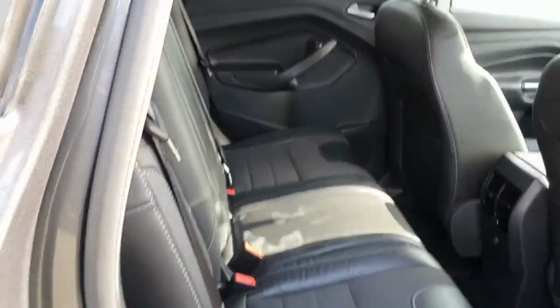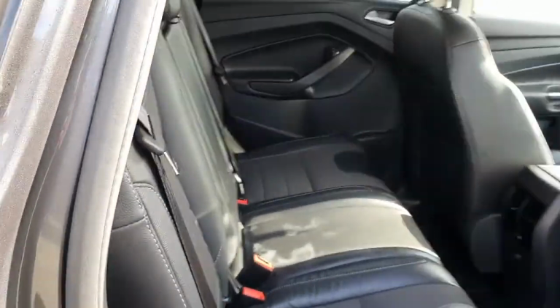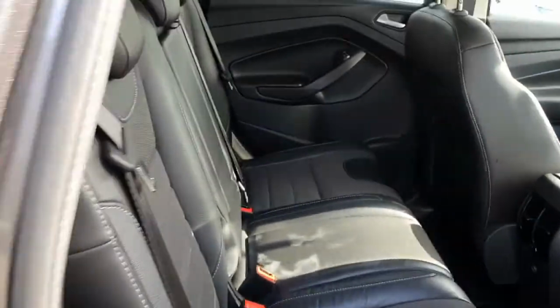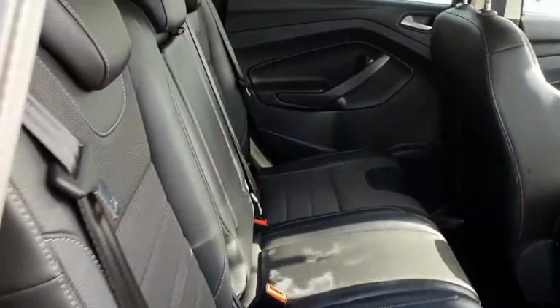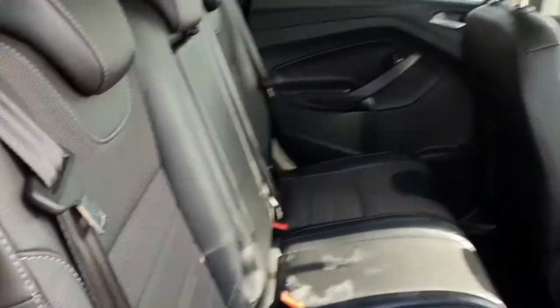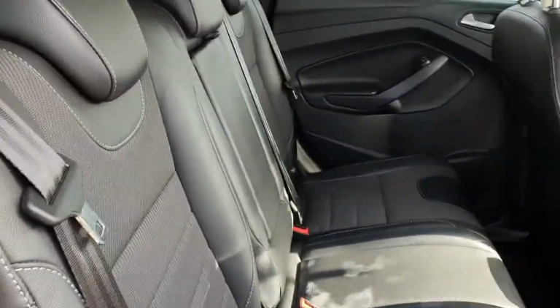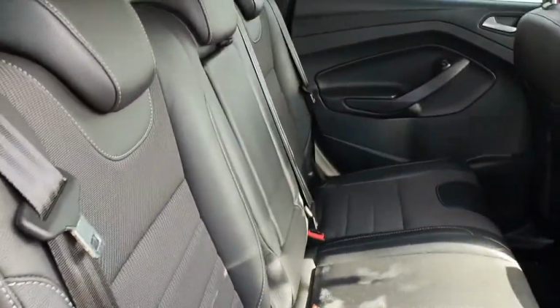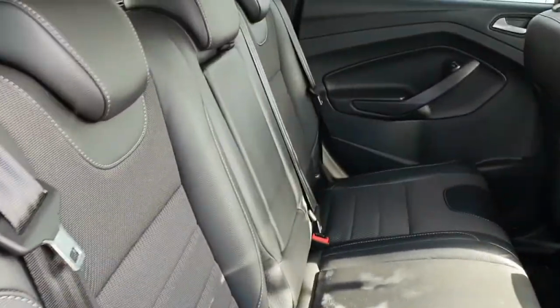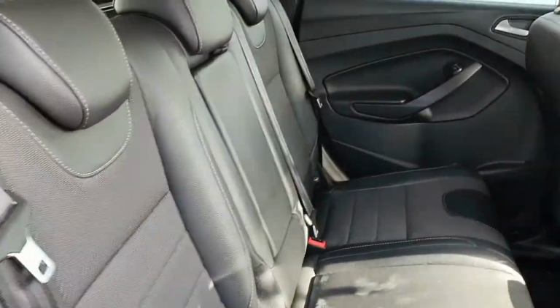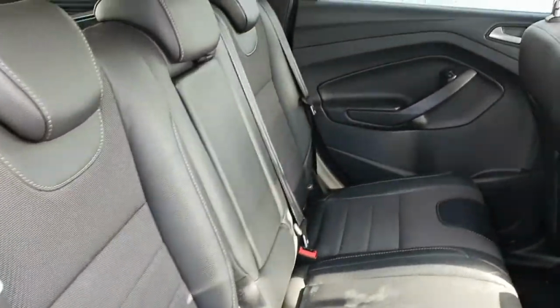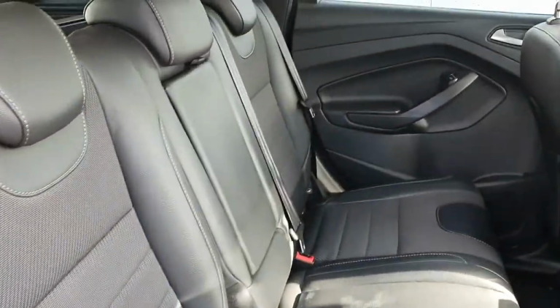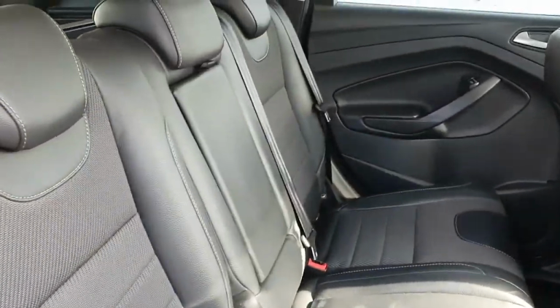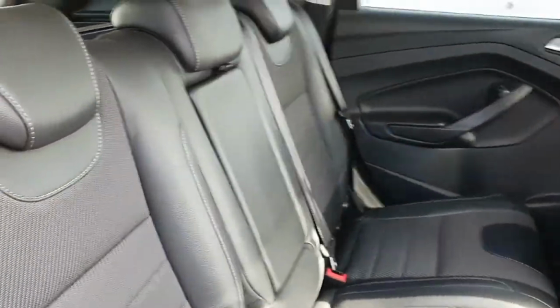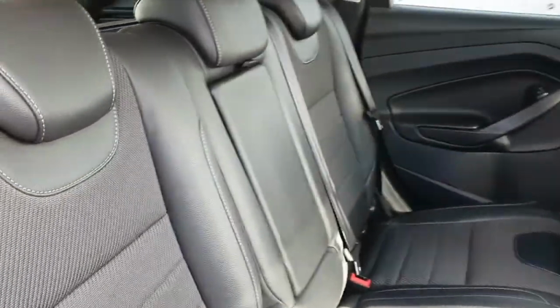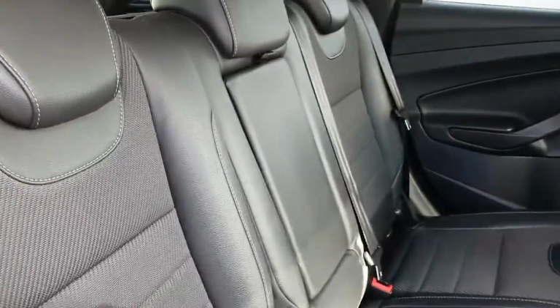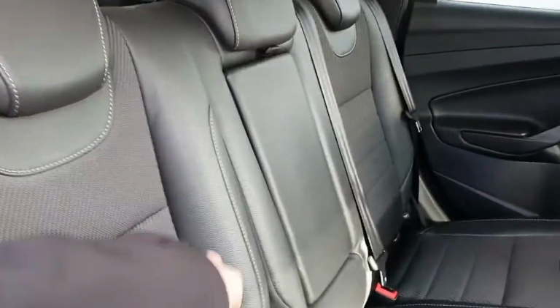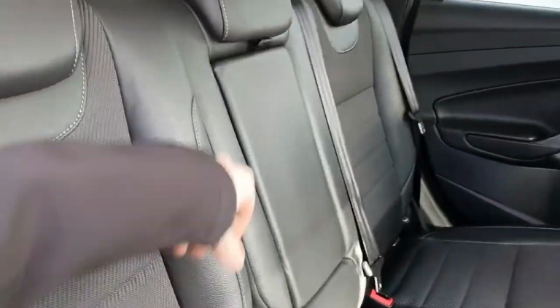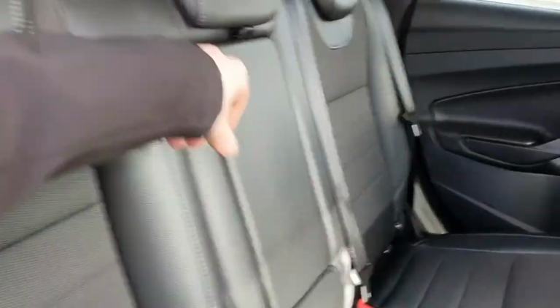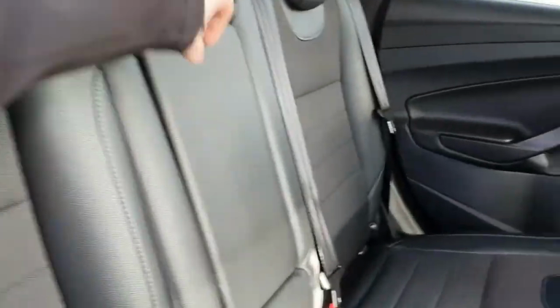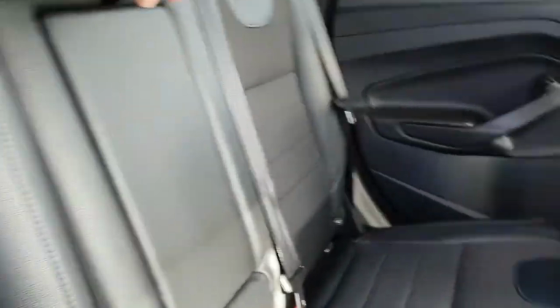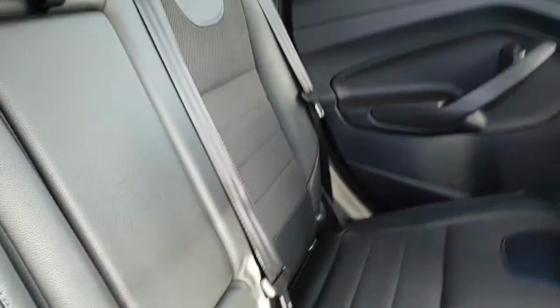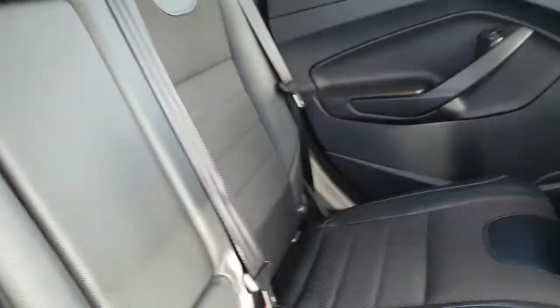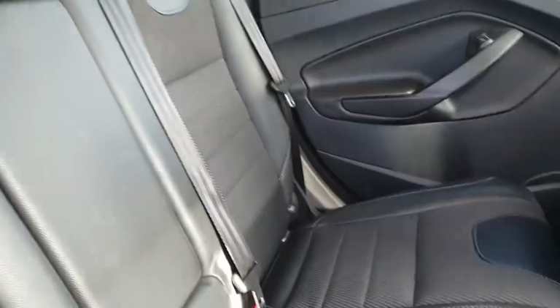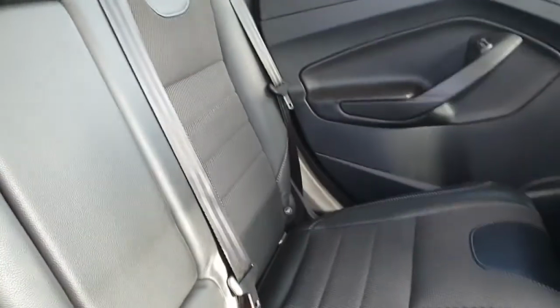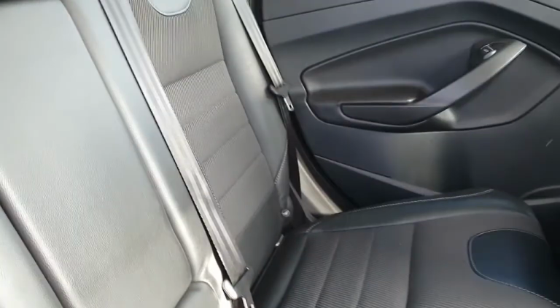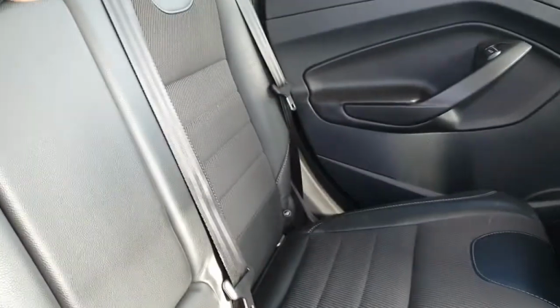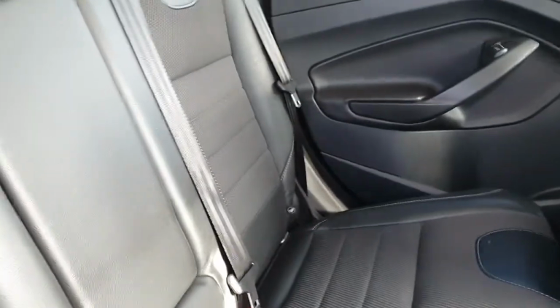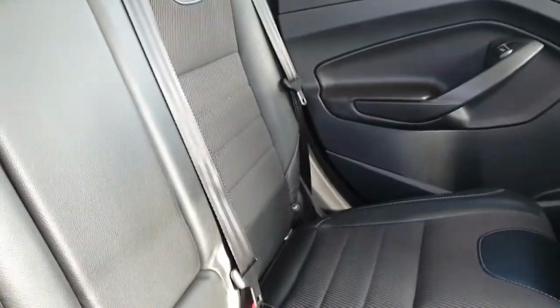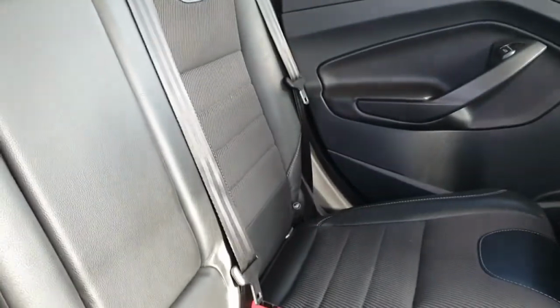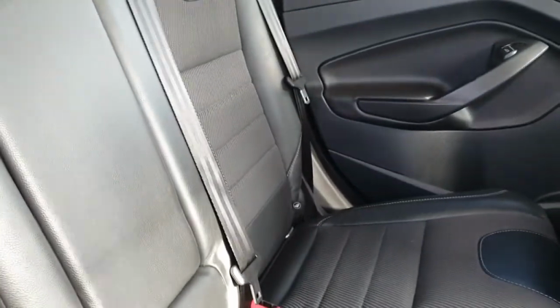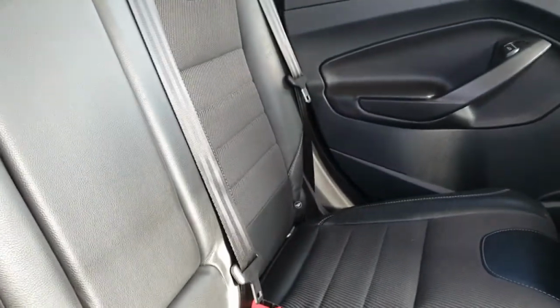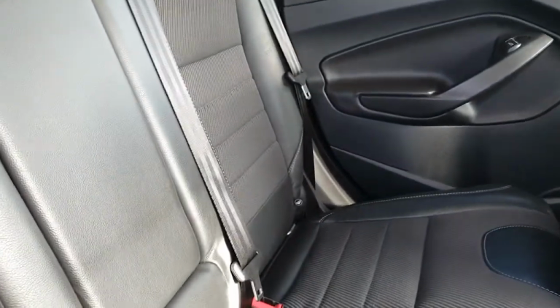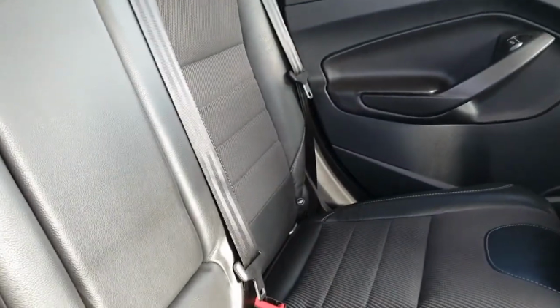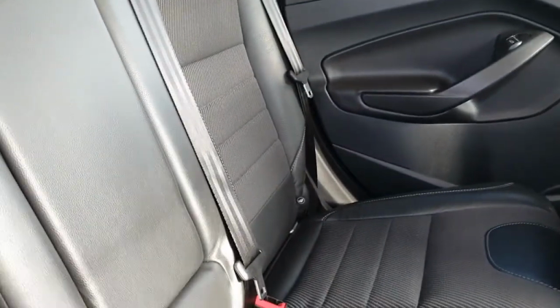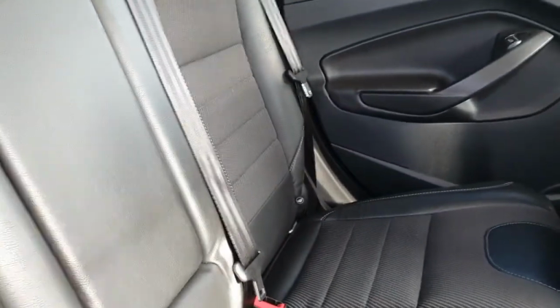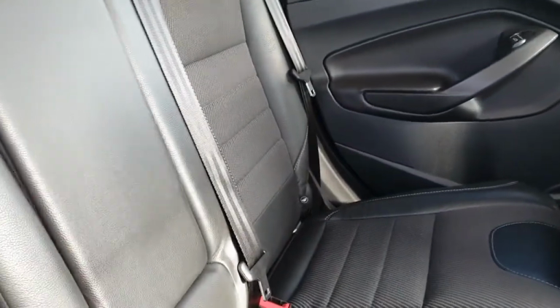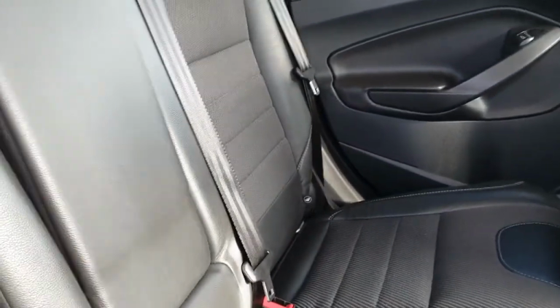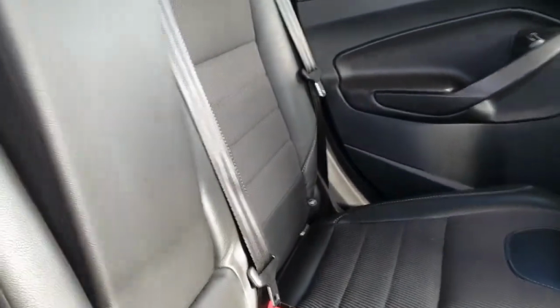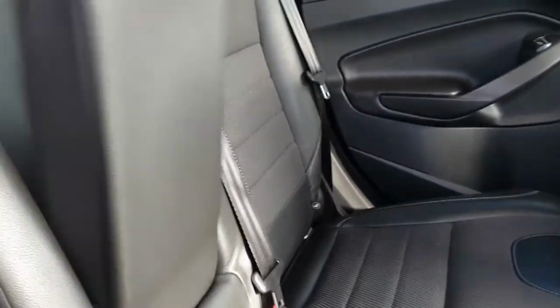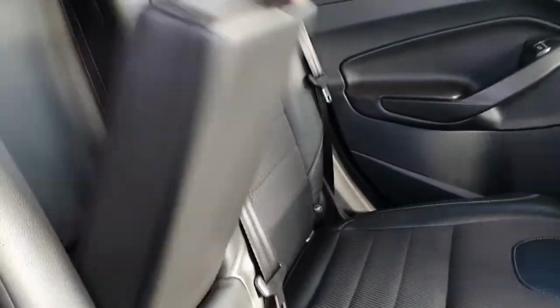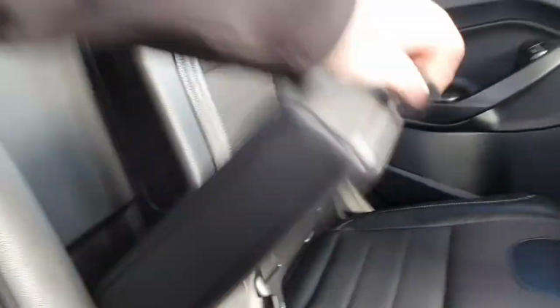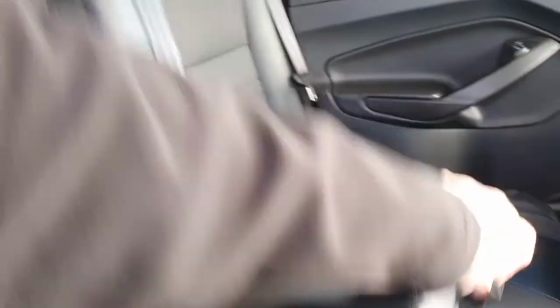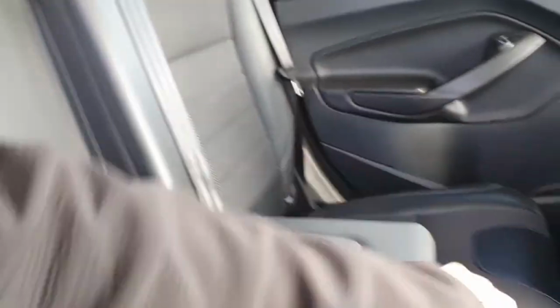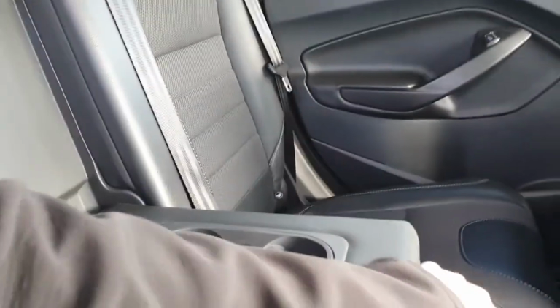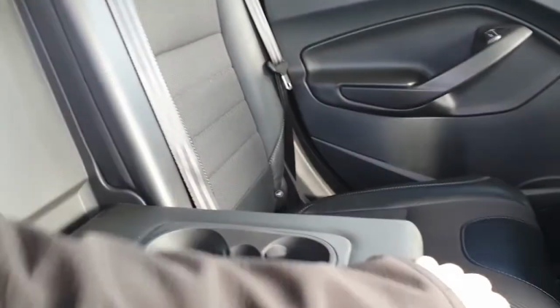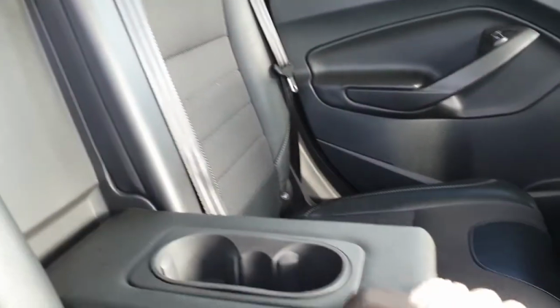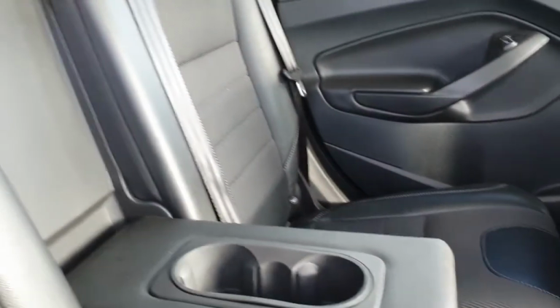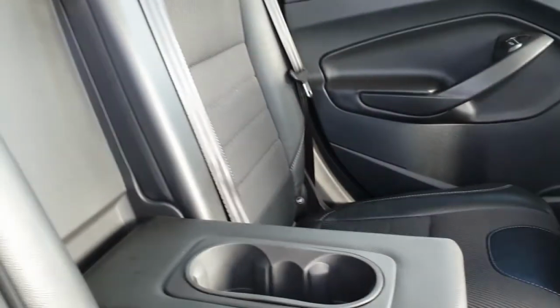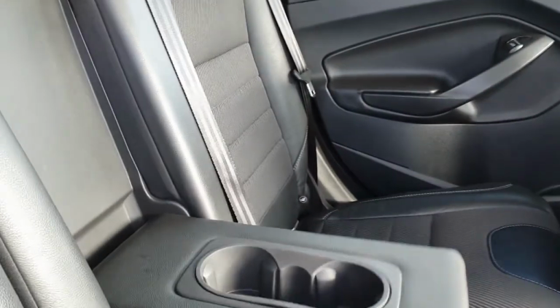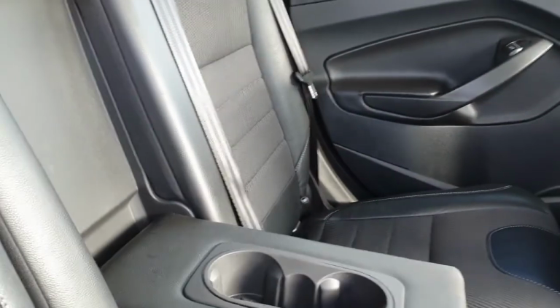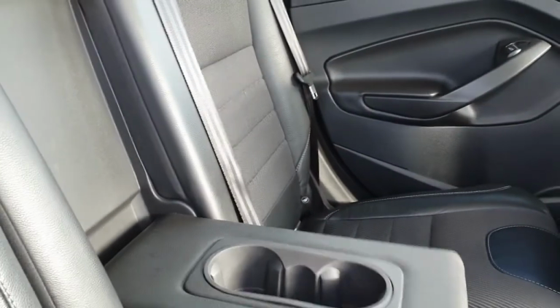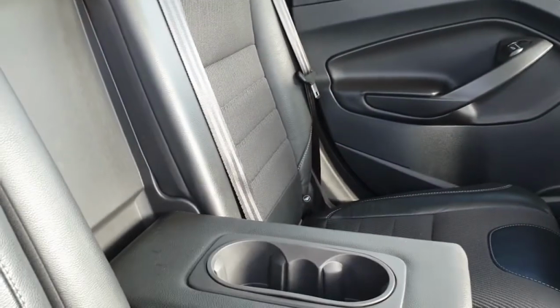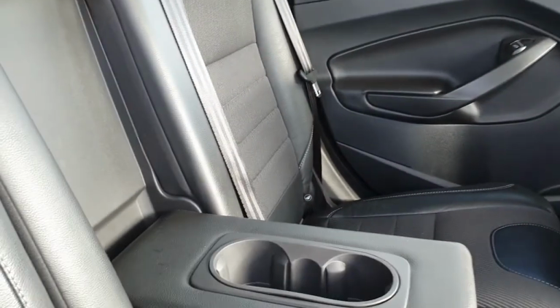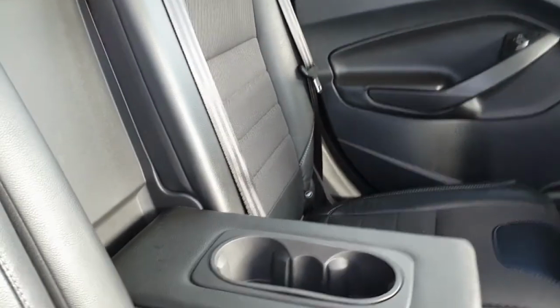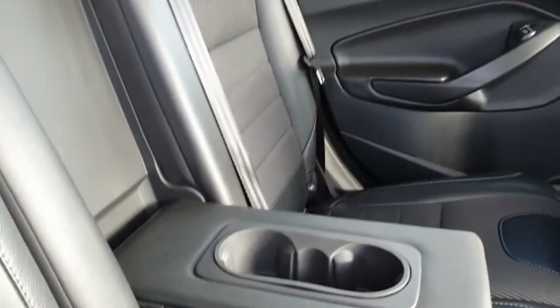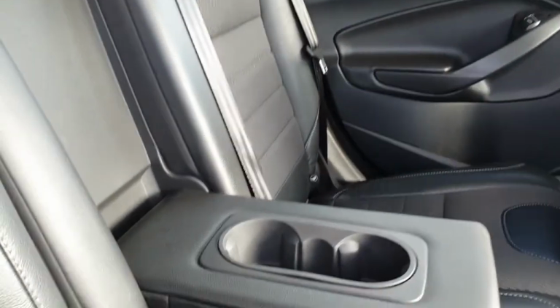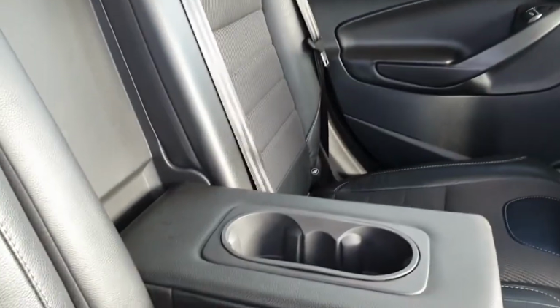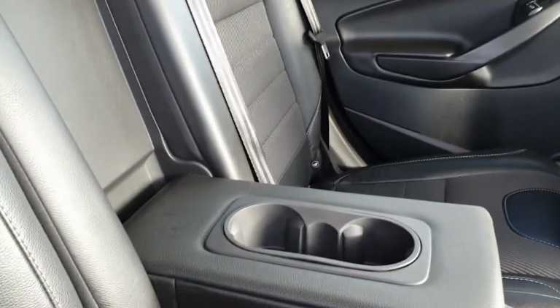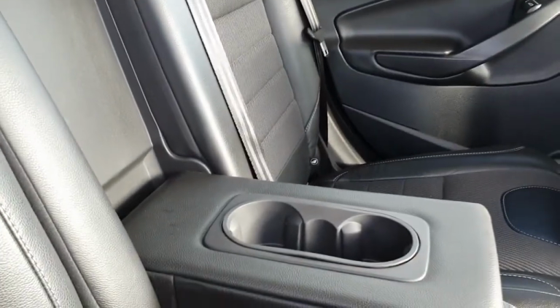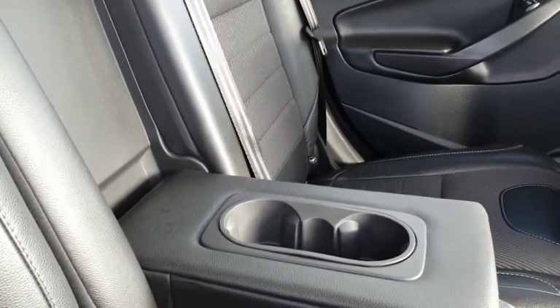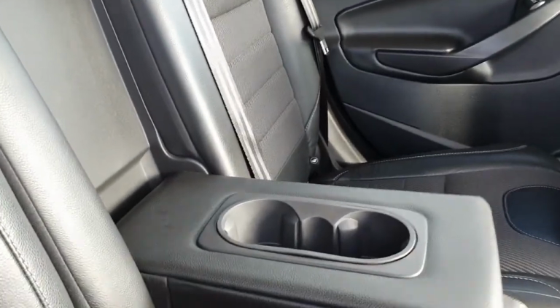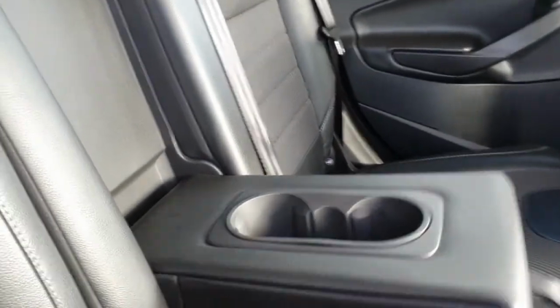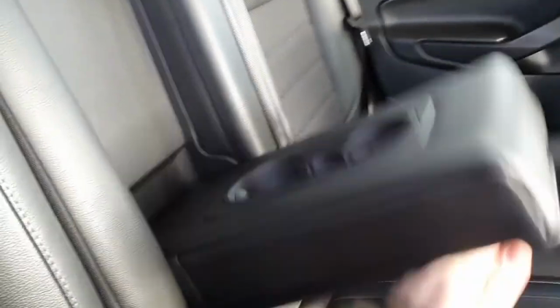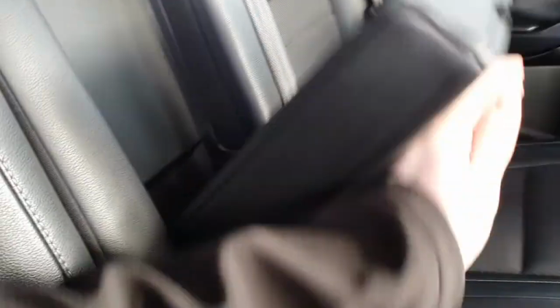If we take a look inside, there are two isofix points in the rear, with a fold out armrest with a double cup holder section.